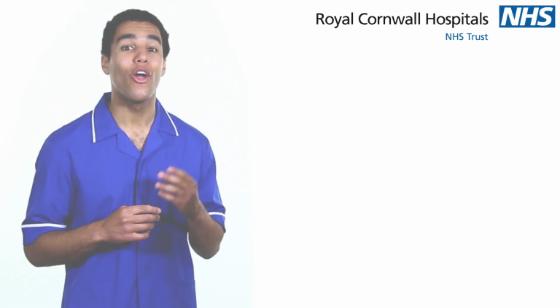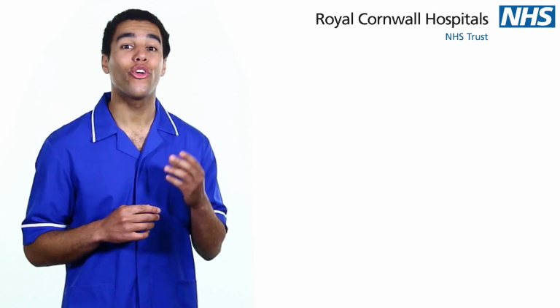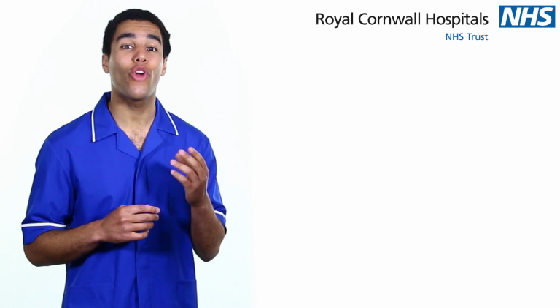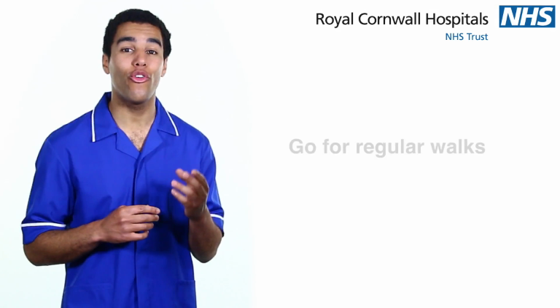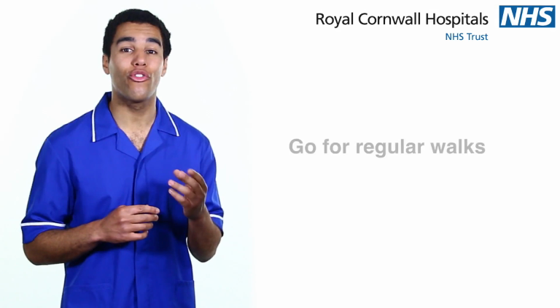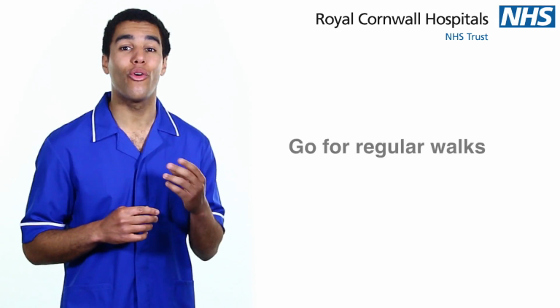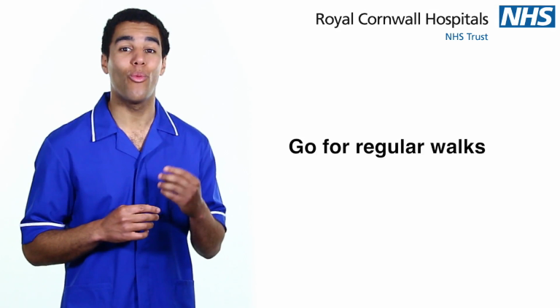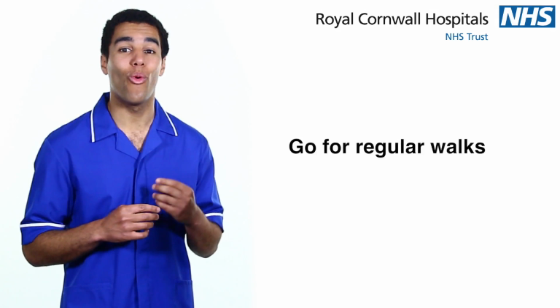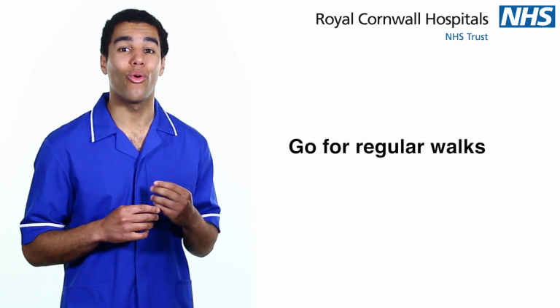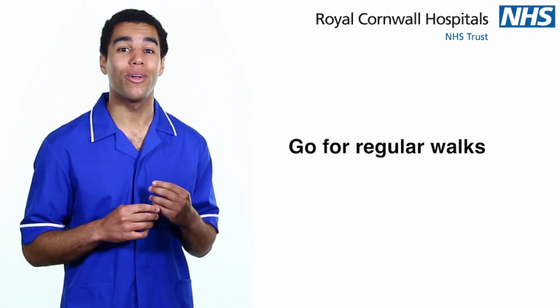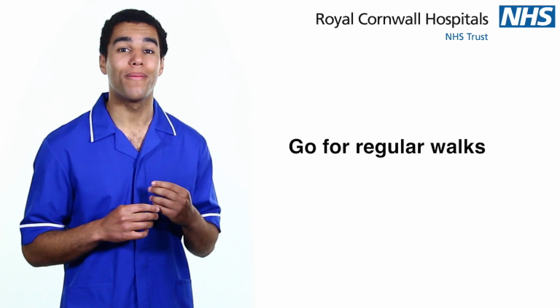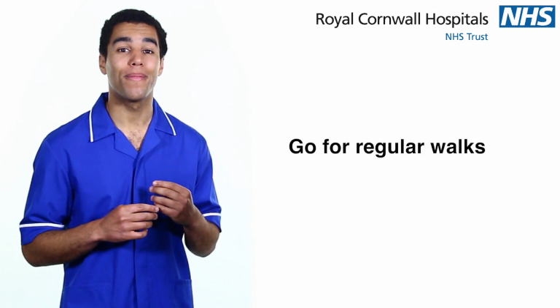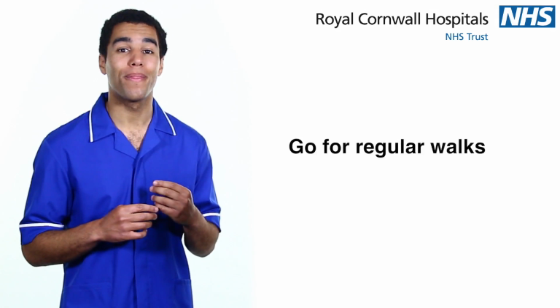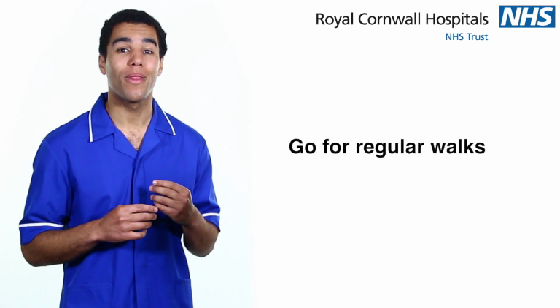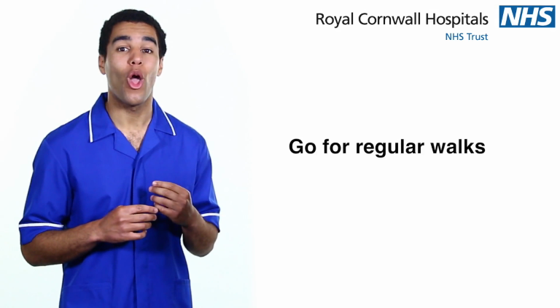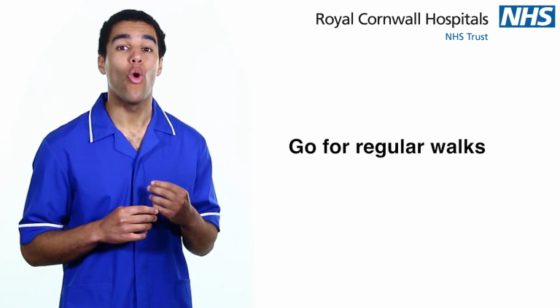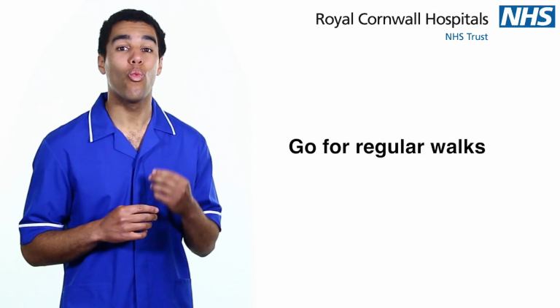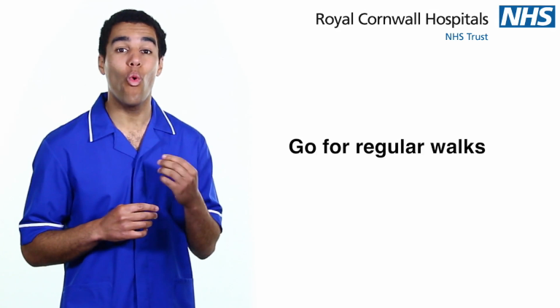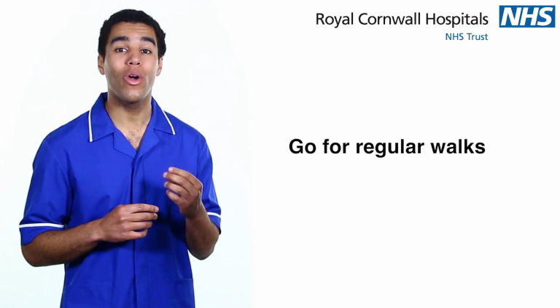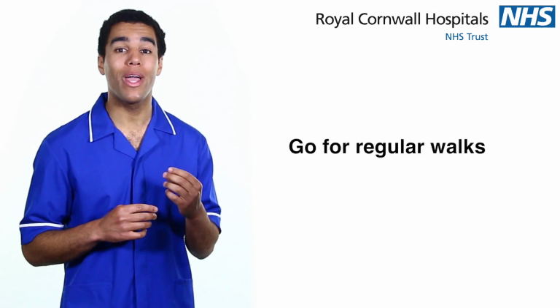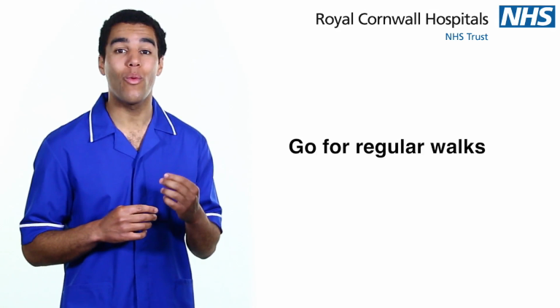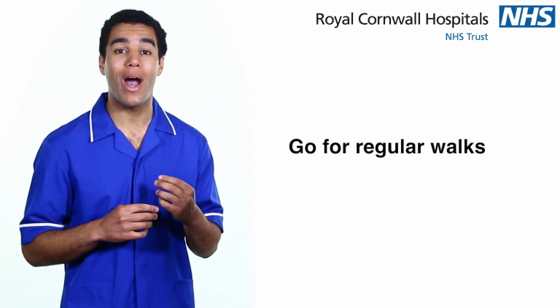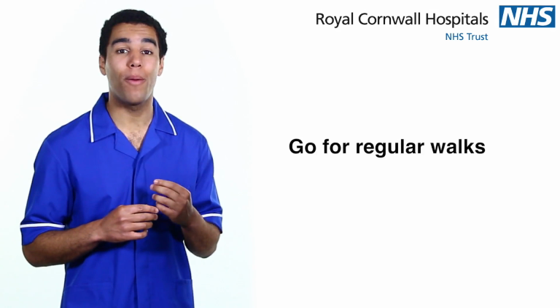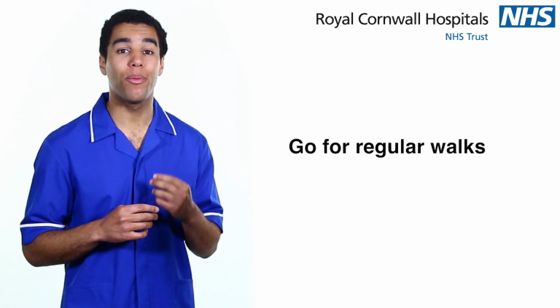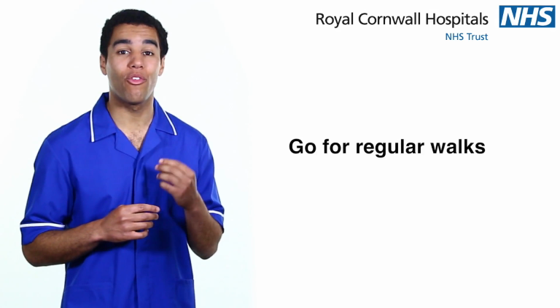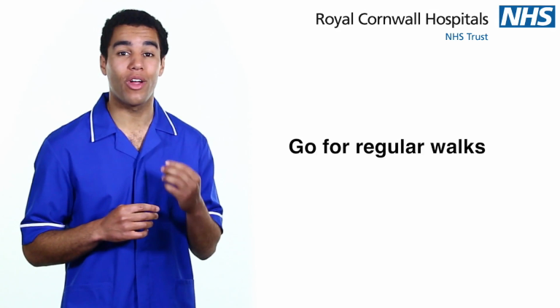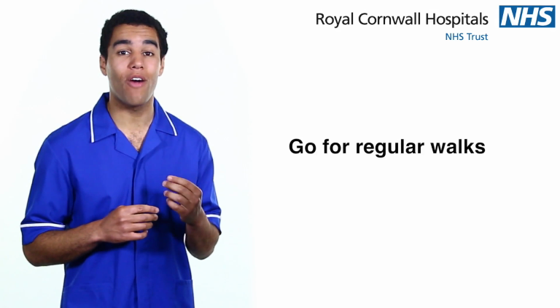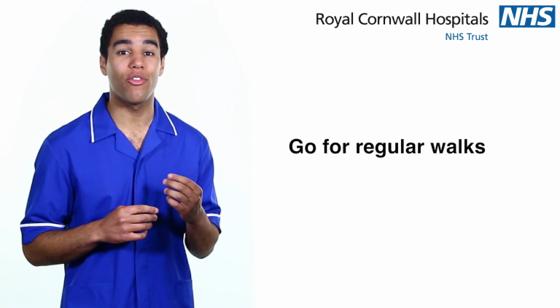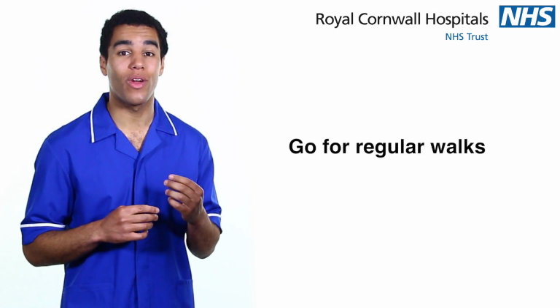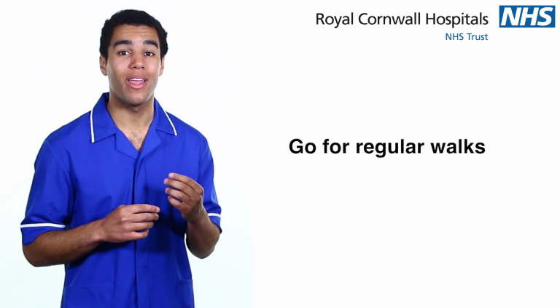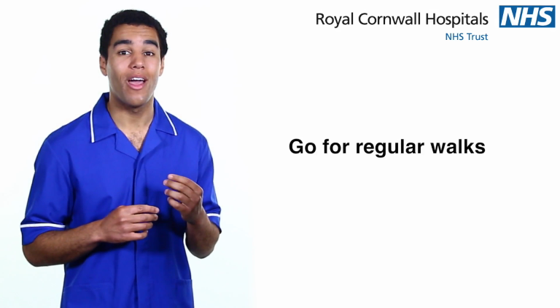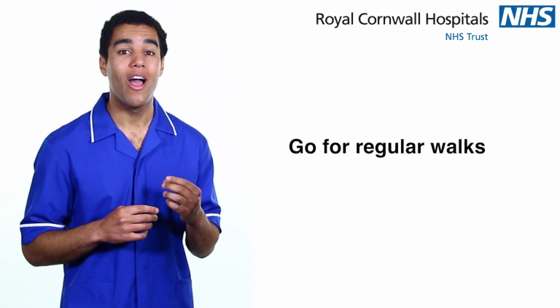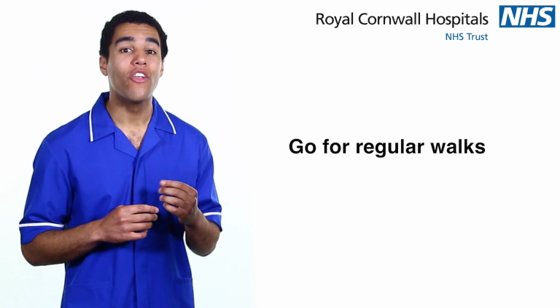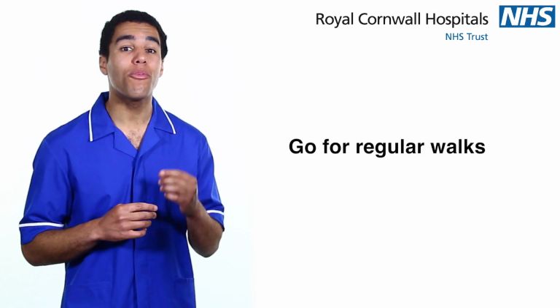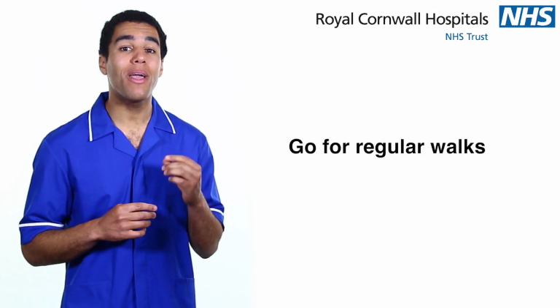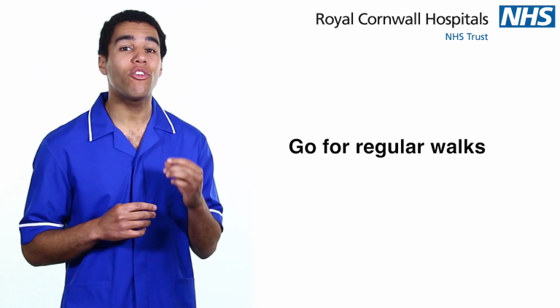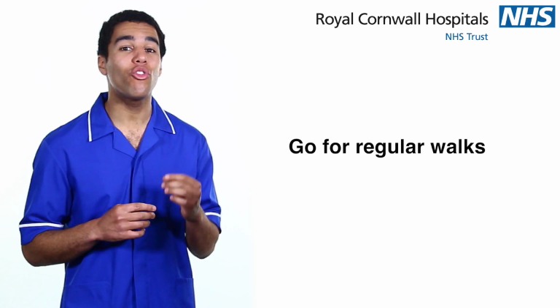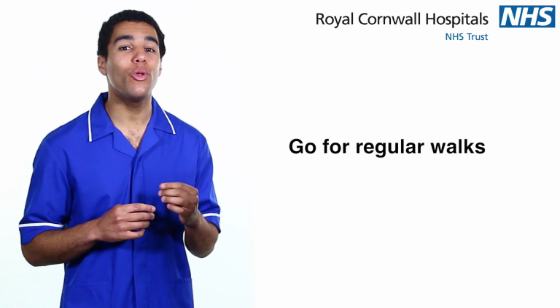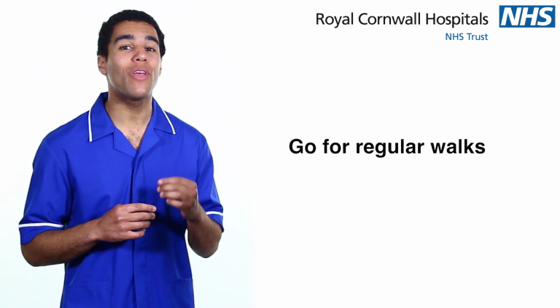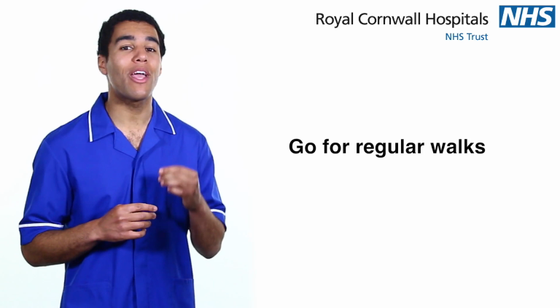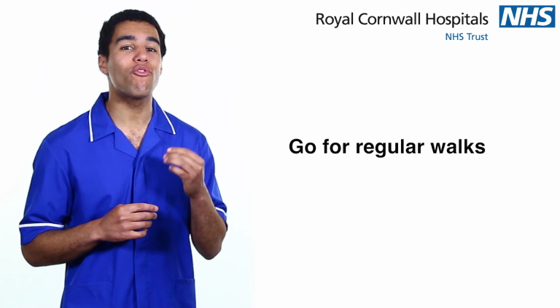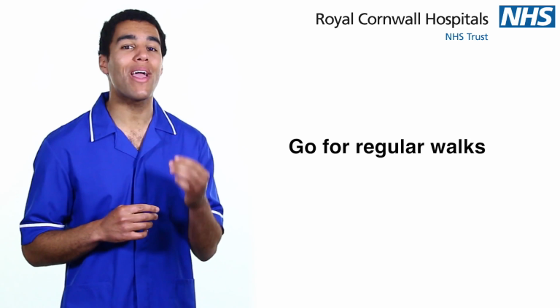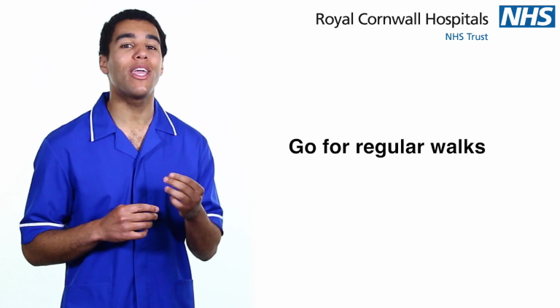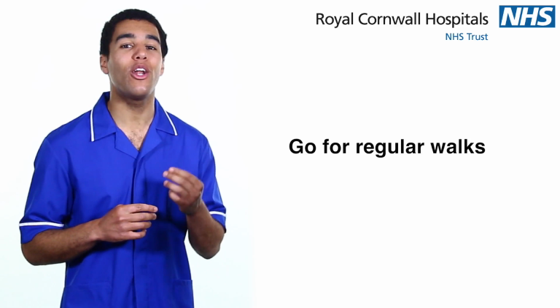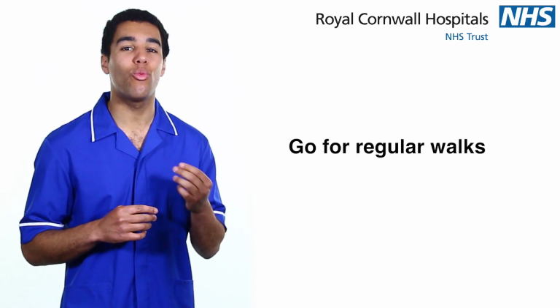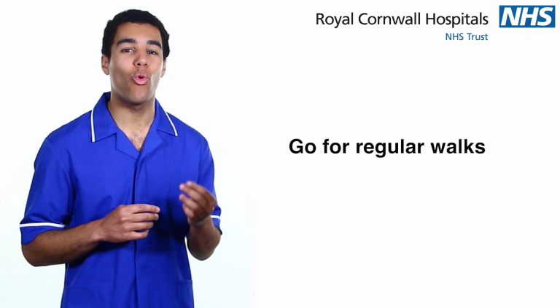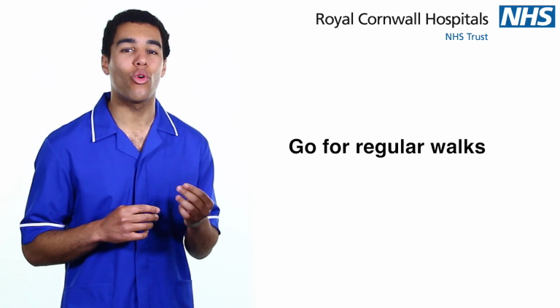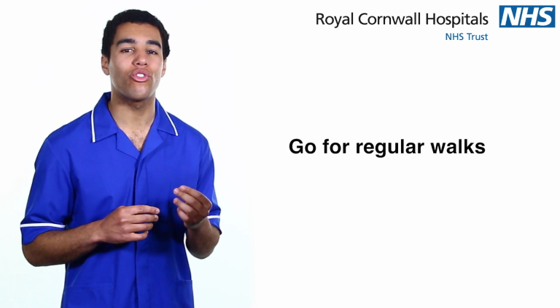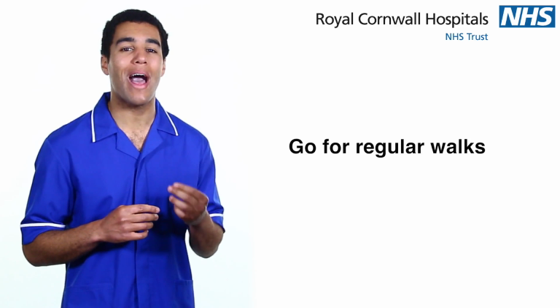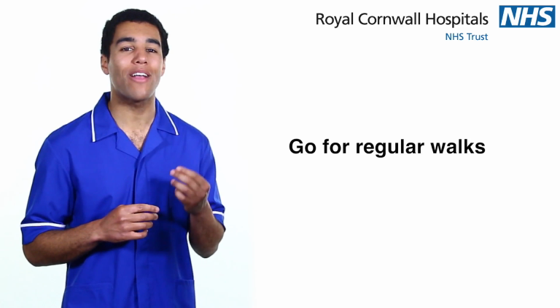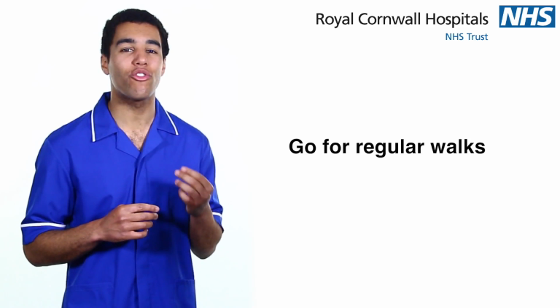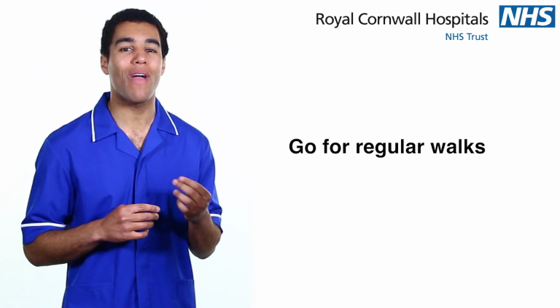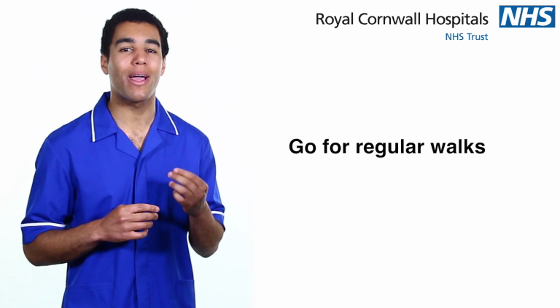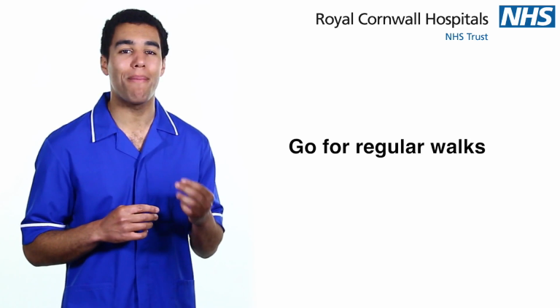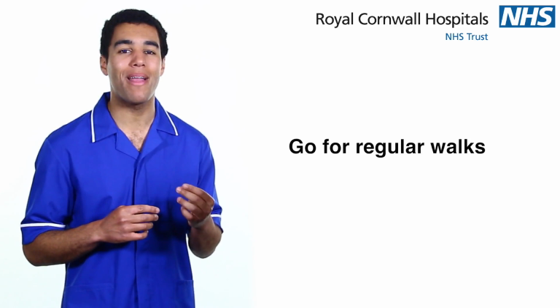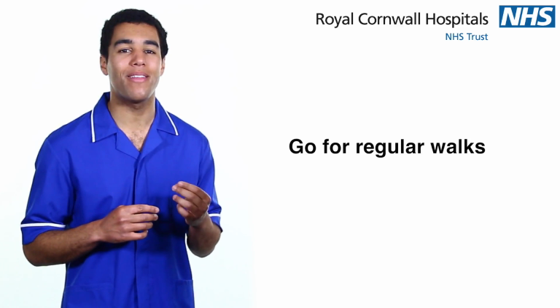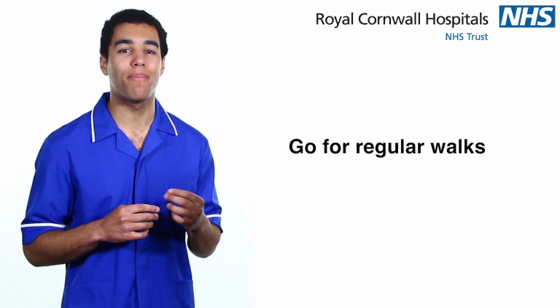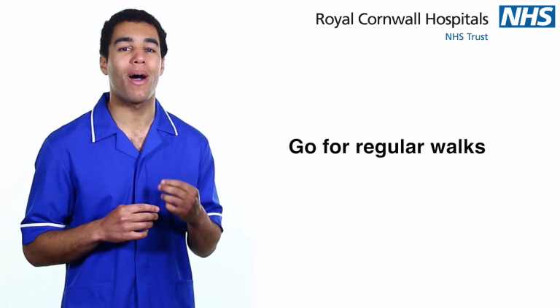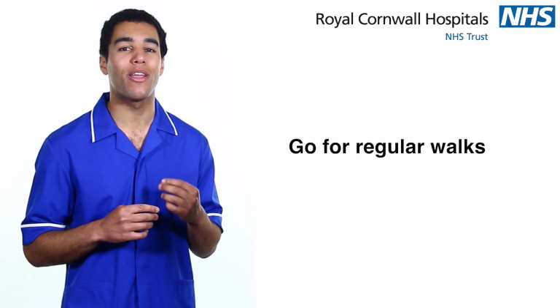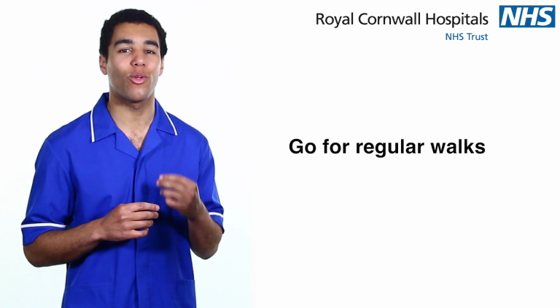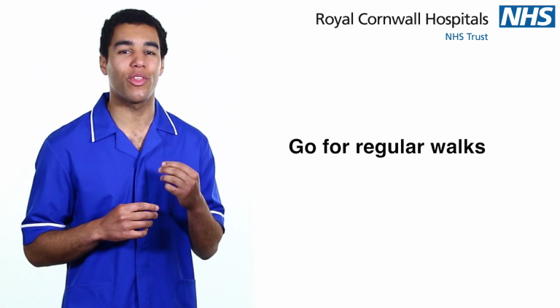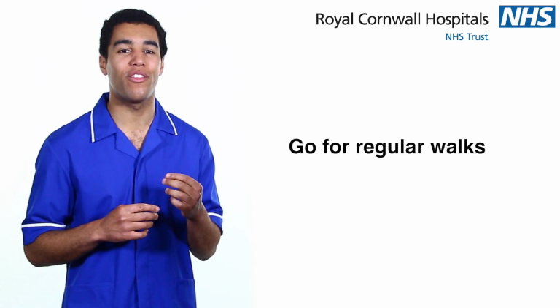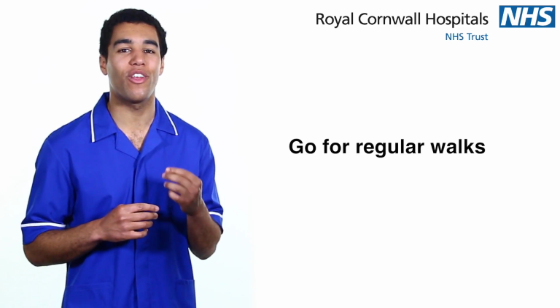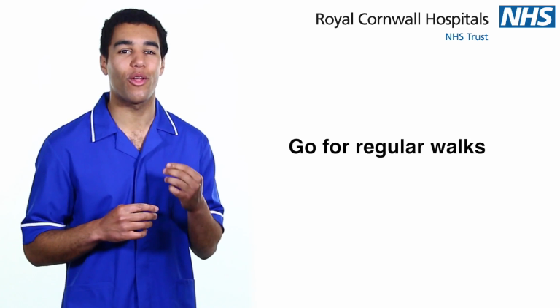Go for a walk. Walking will help your recovery, so make sure you take regular walks as recommended by your physiotherapist.